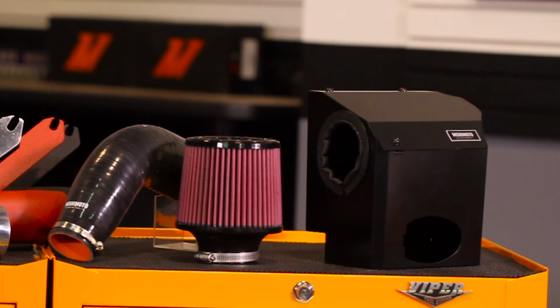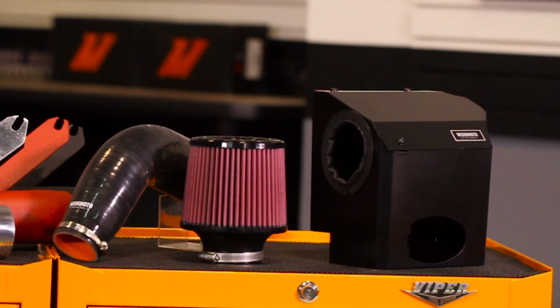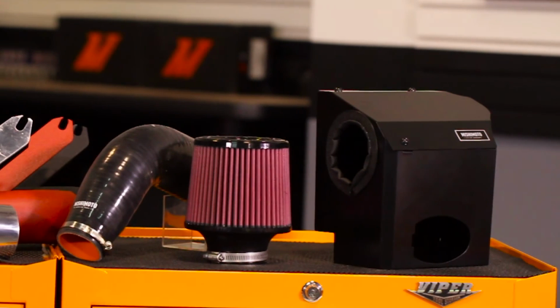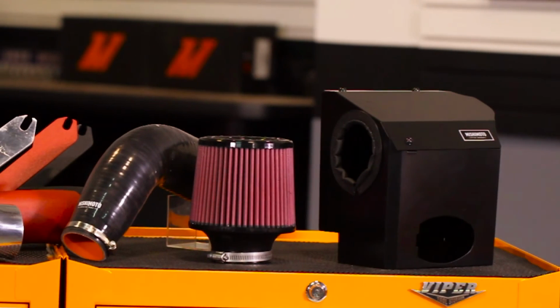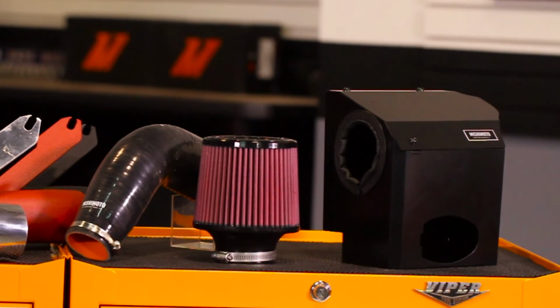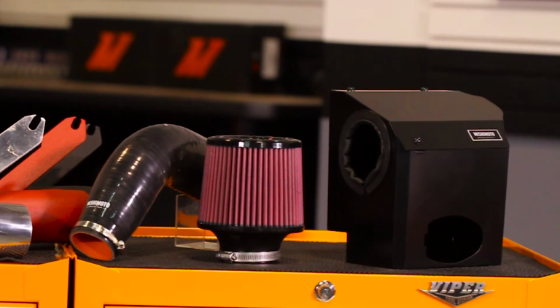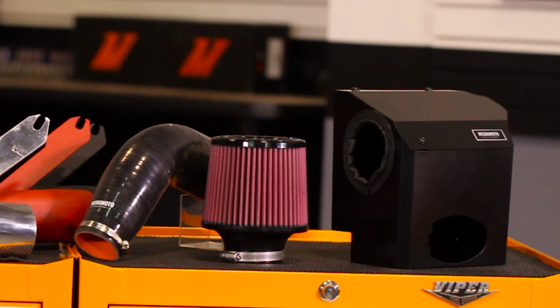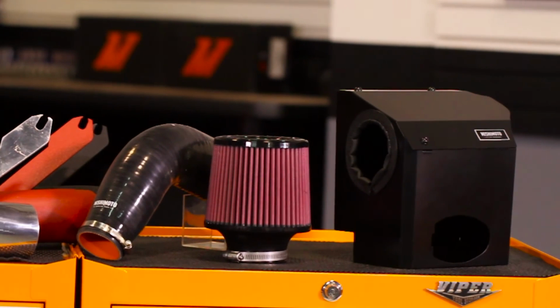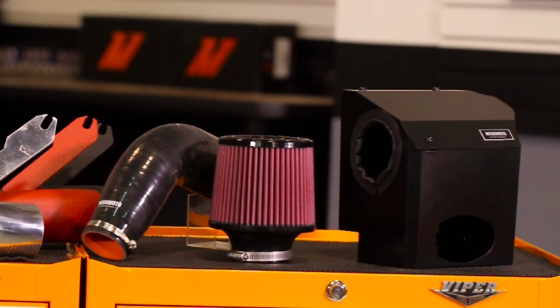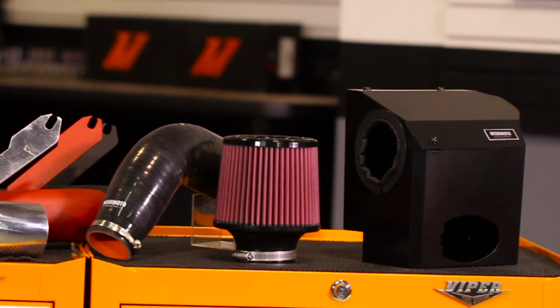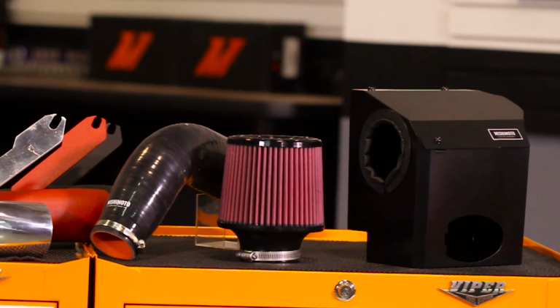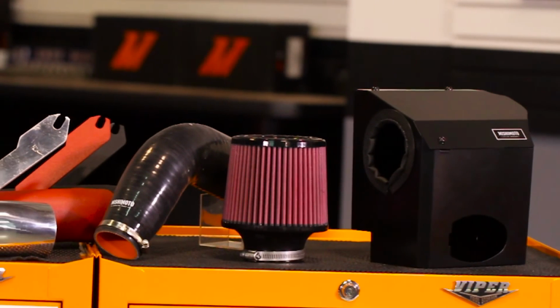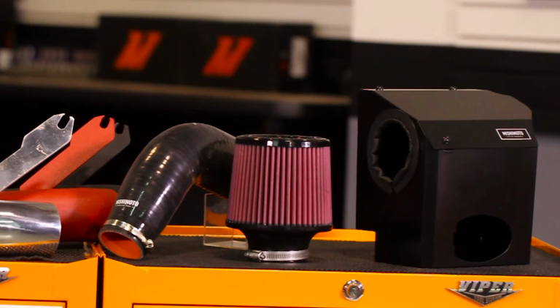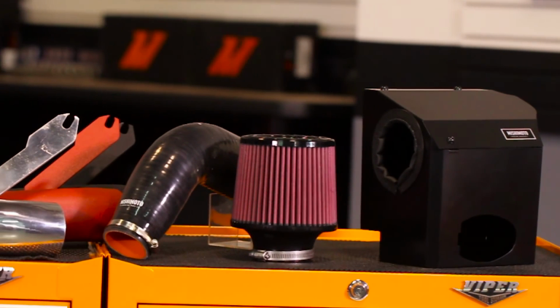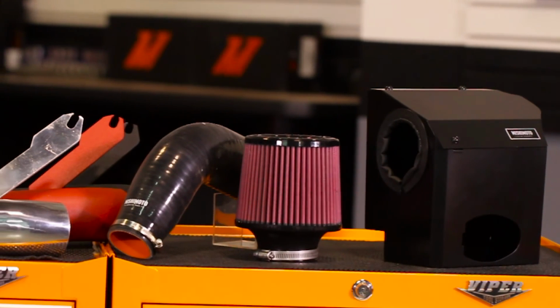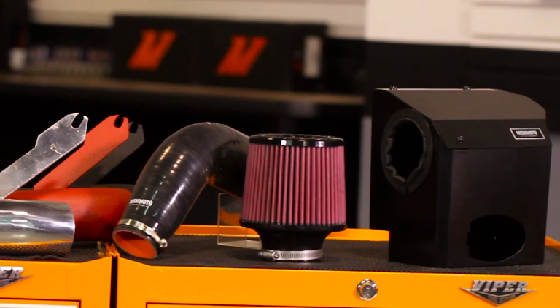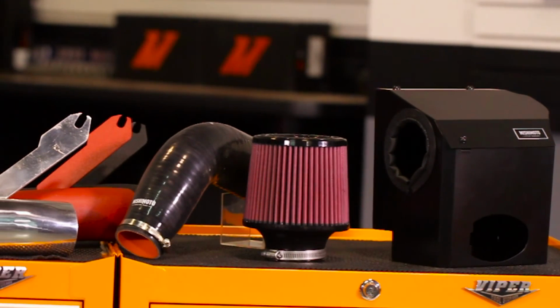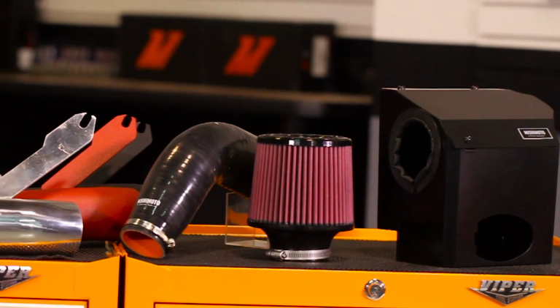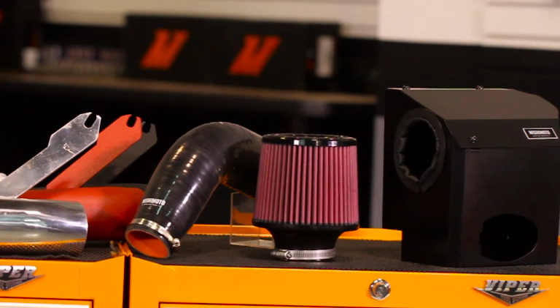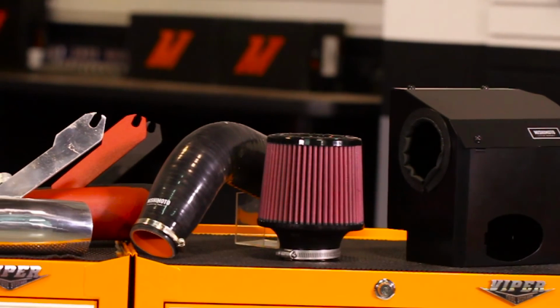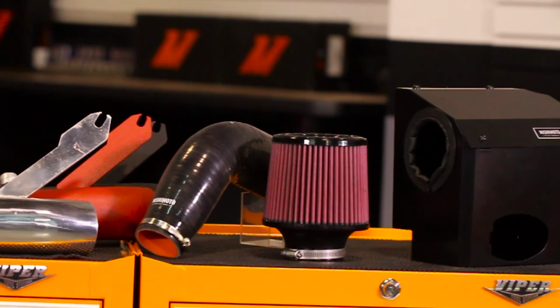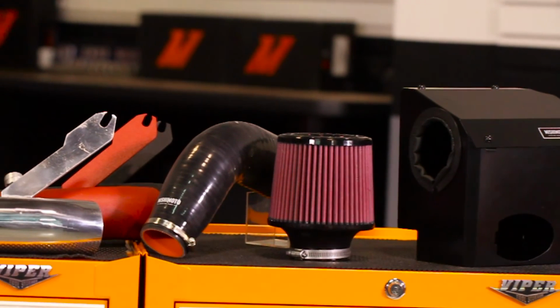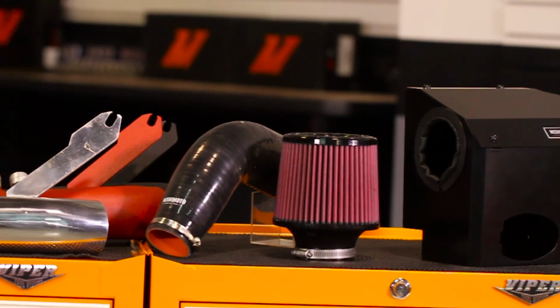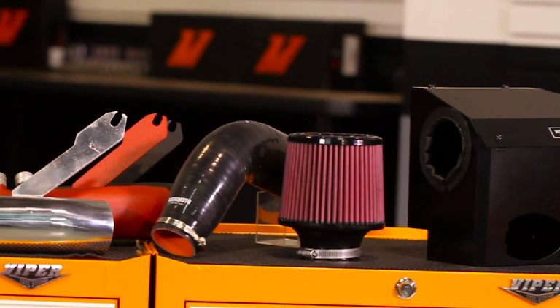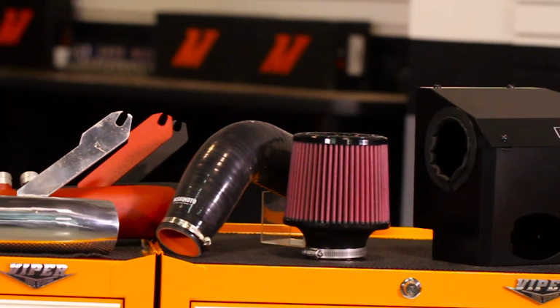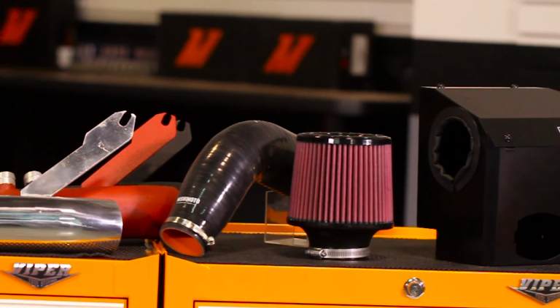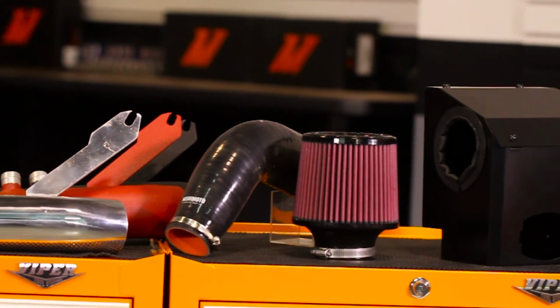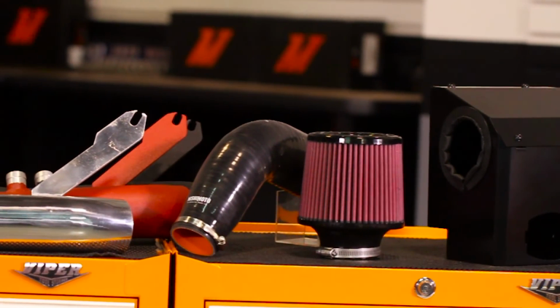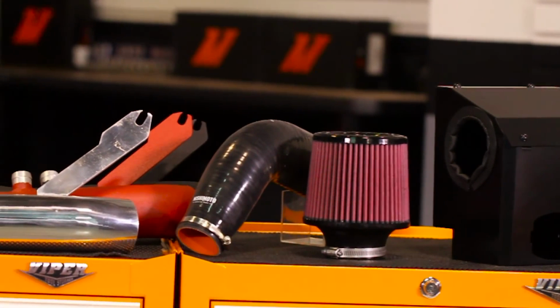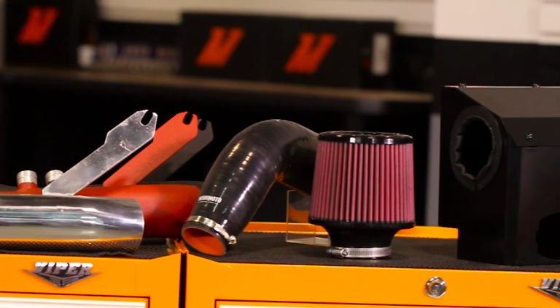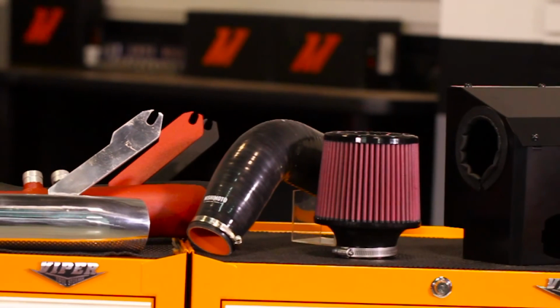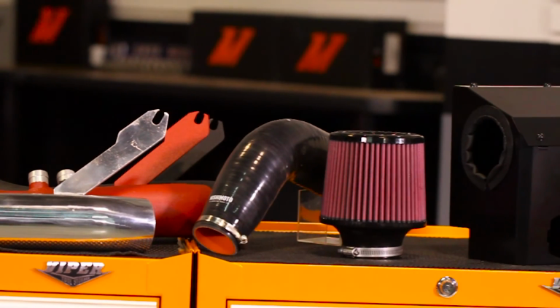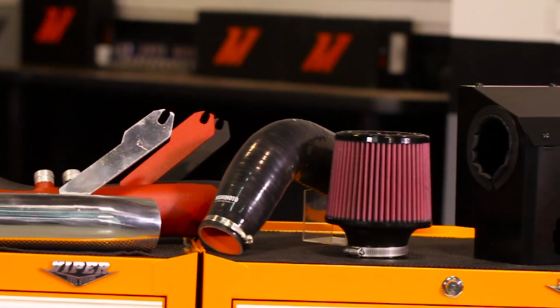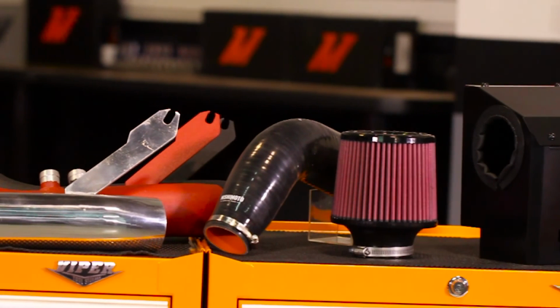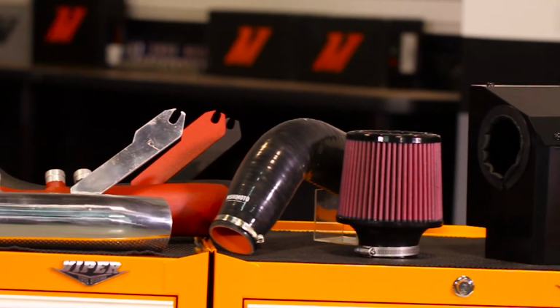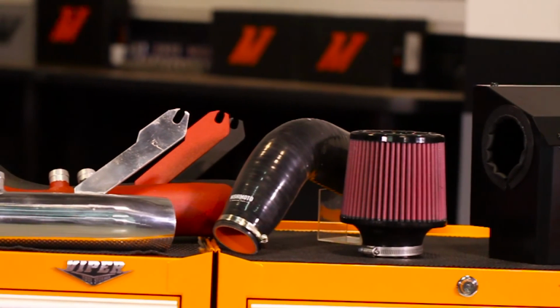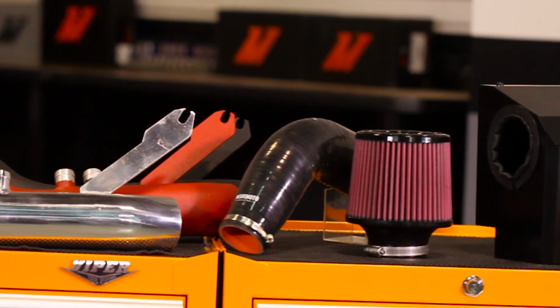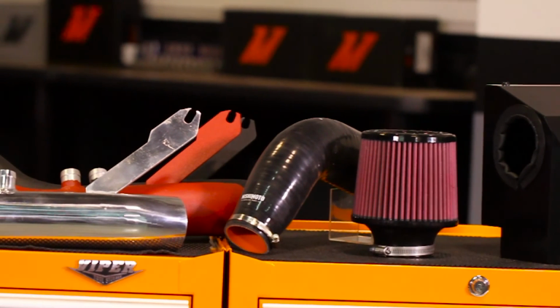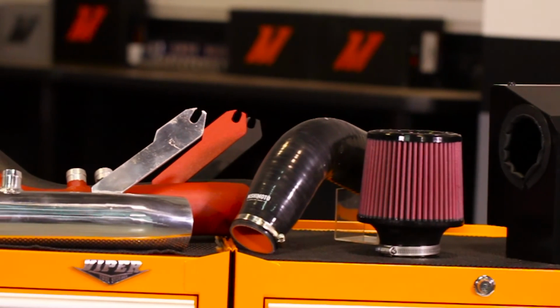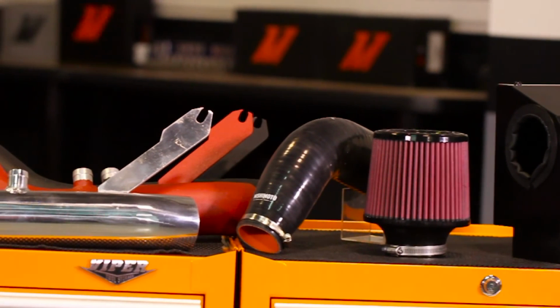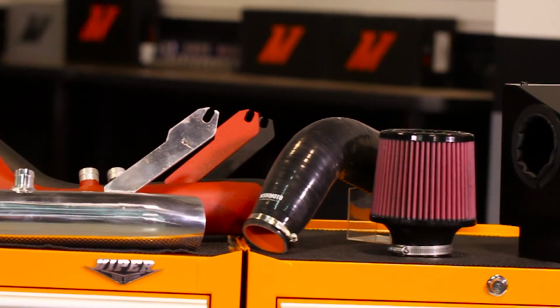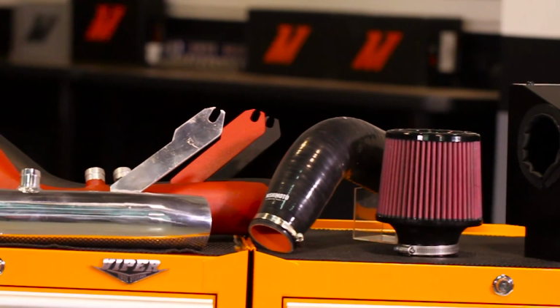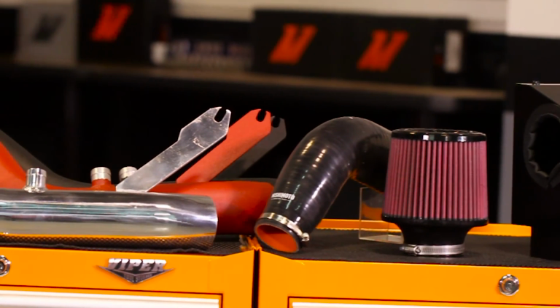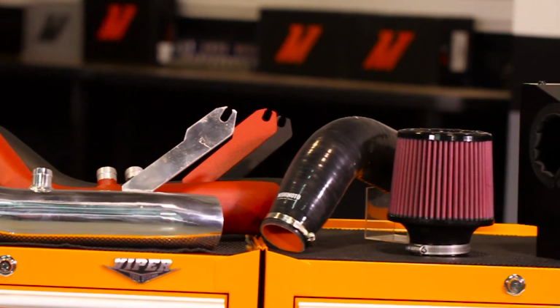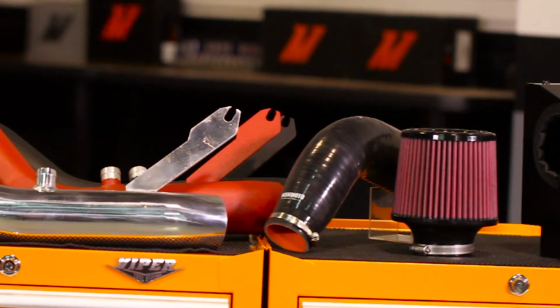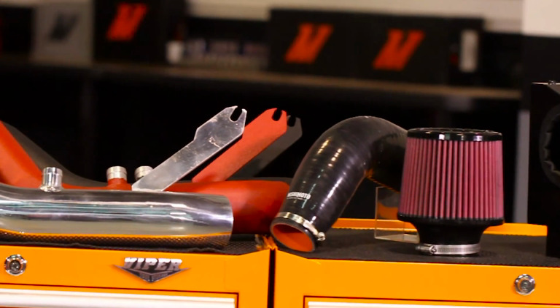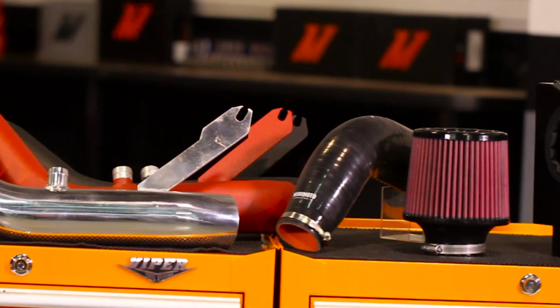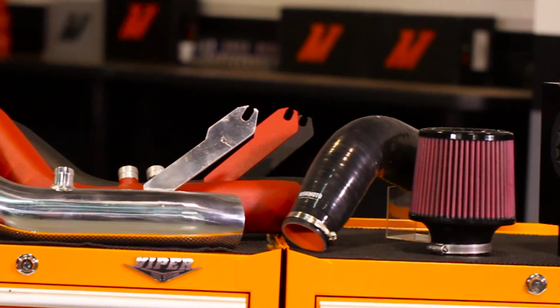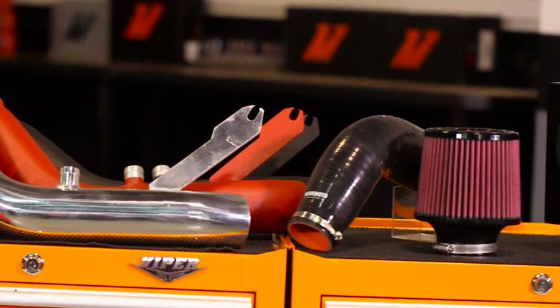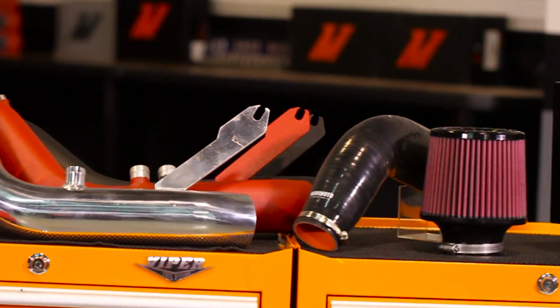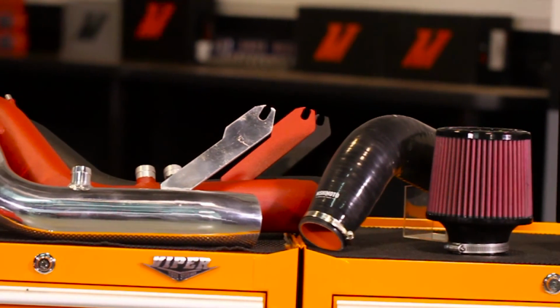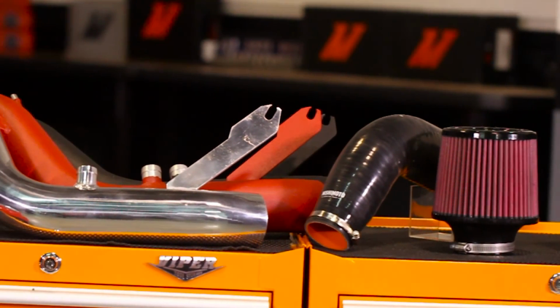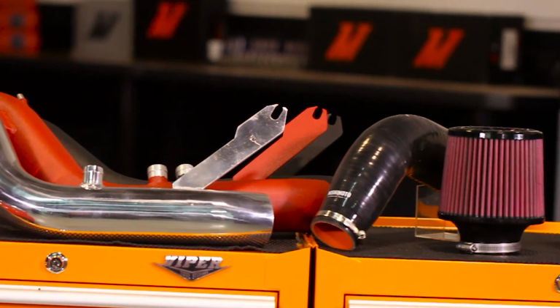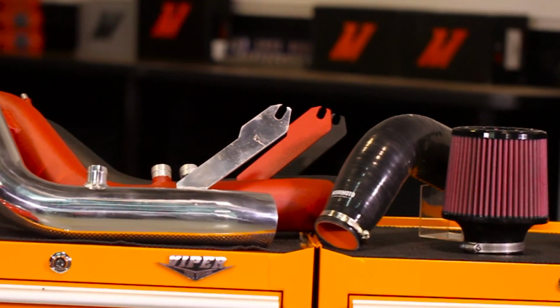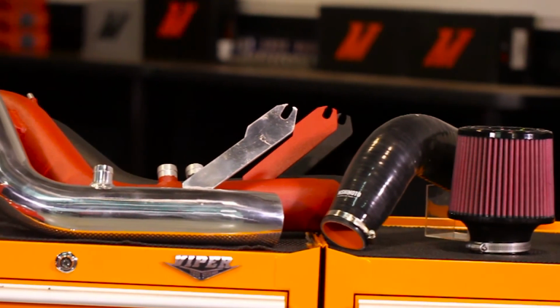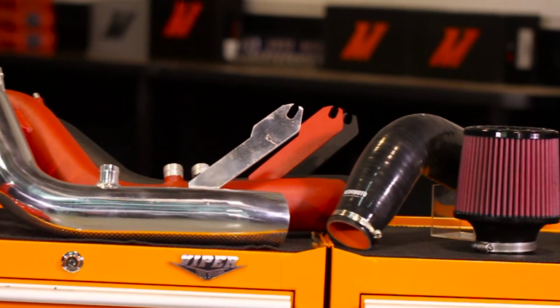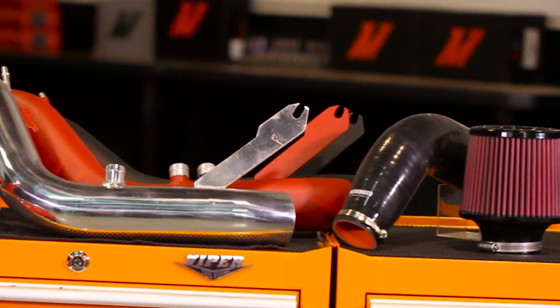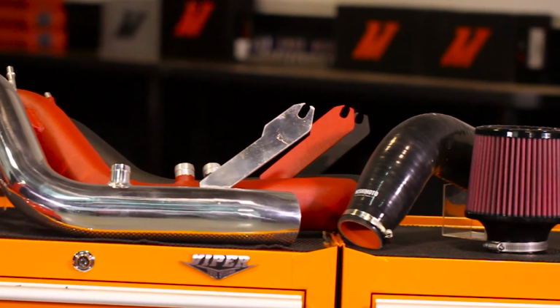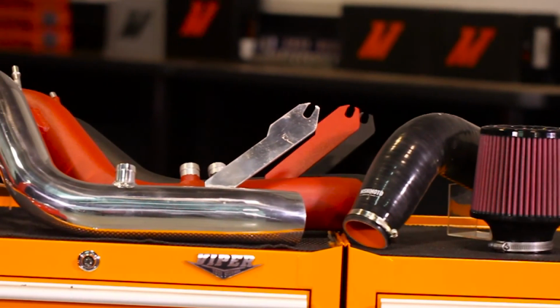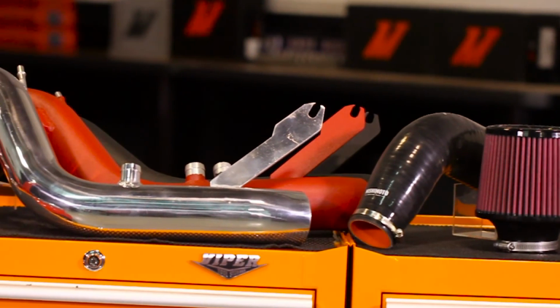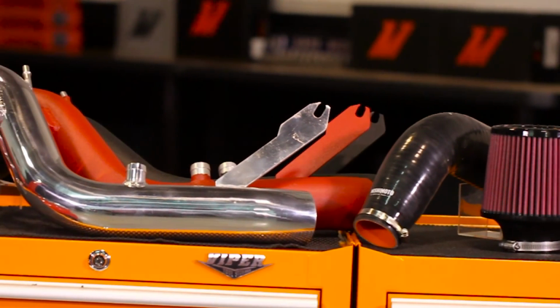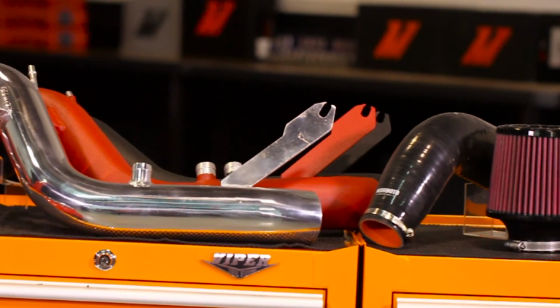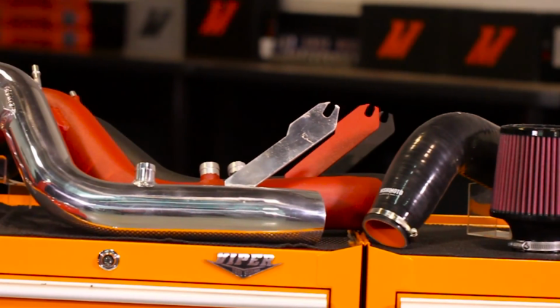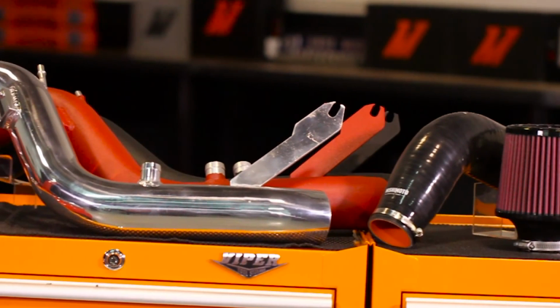In addition to the power it gains, this intake produces an aggressive tone under acceleration and accentuates that beautiful turbo song we all know and love.